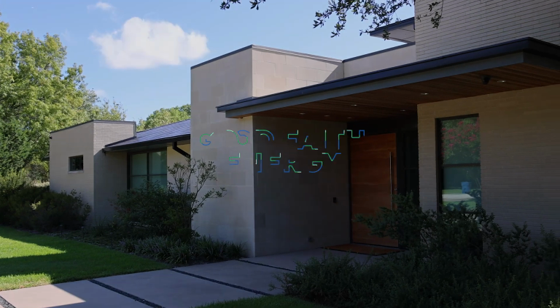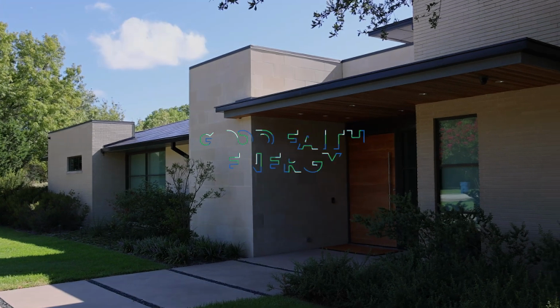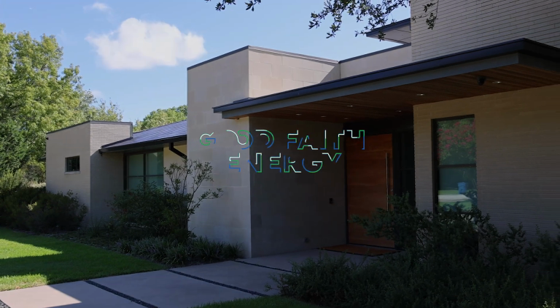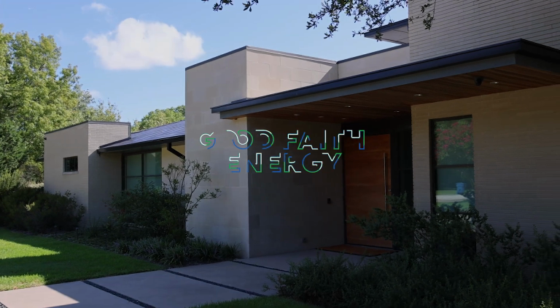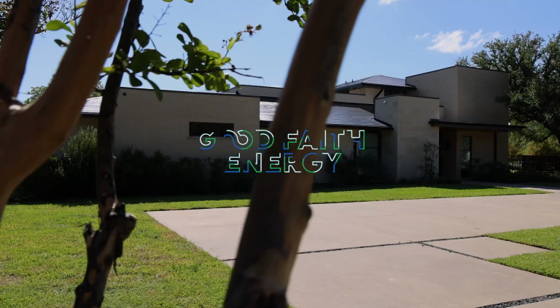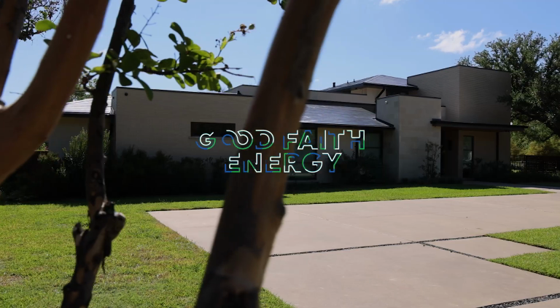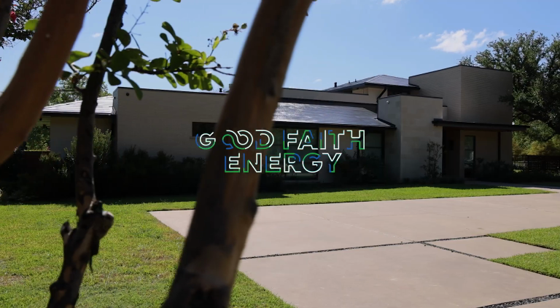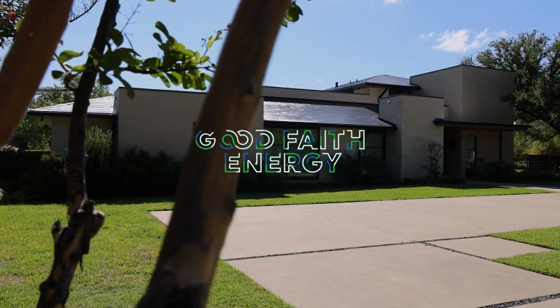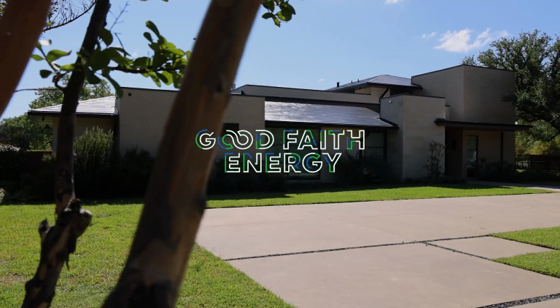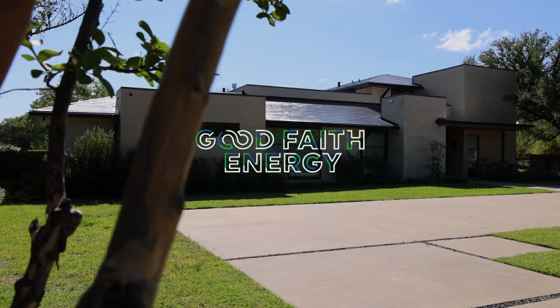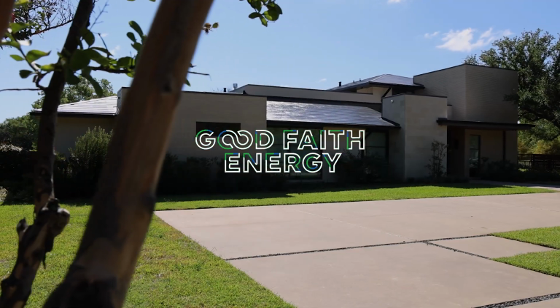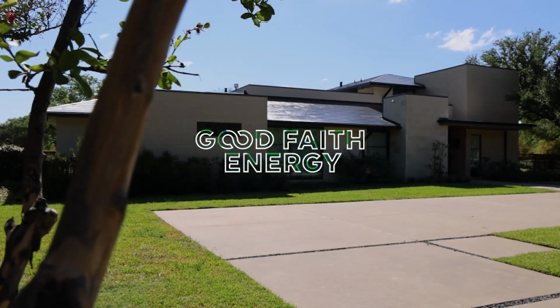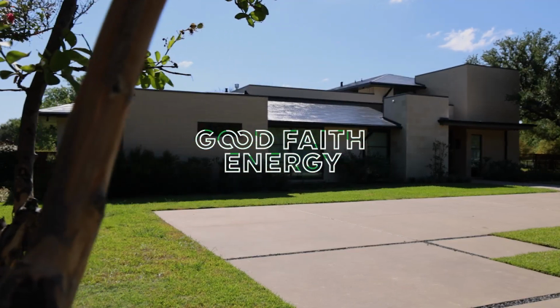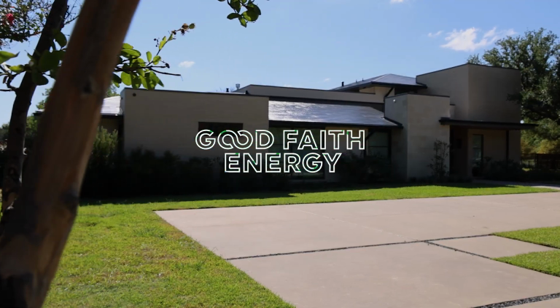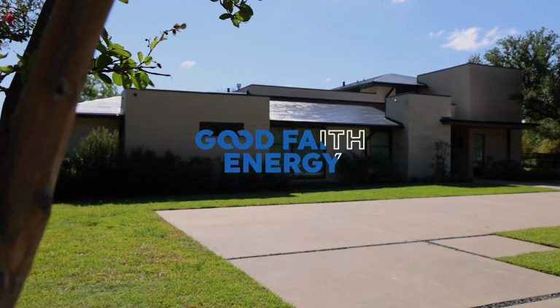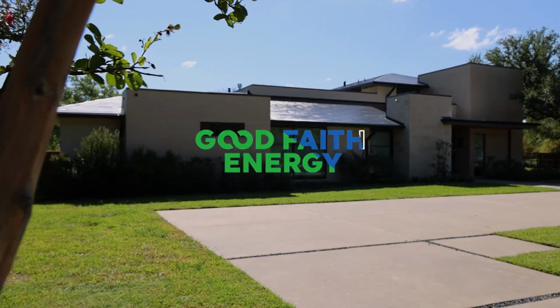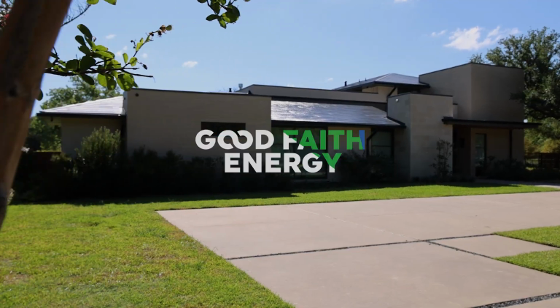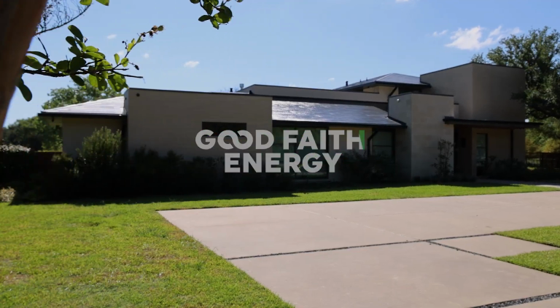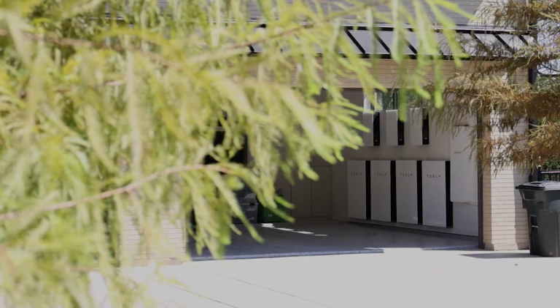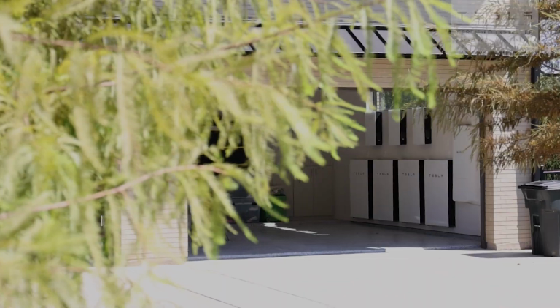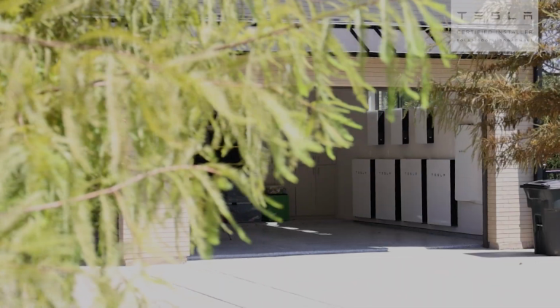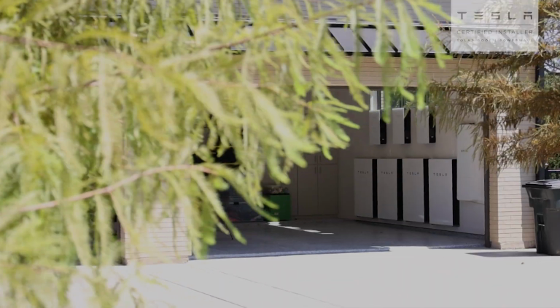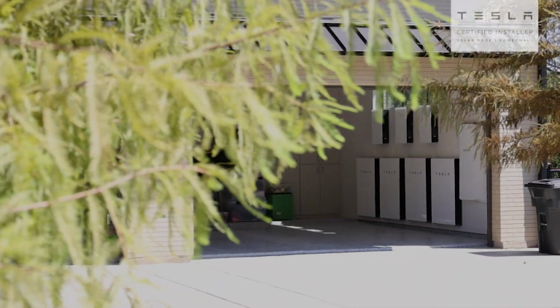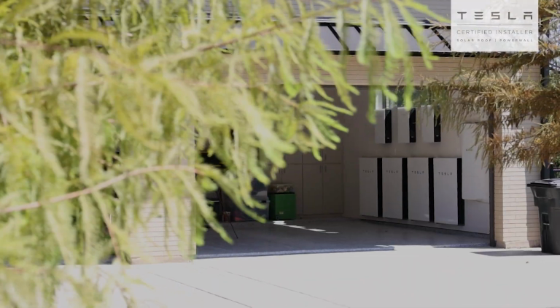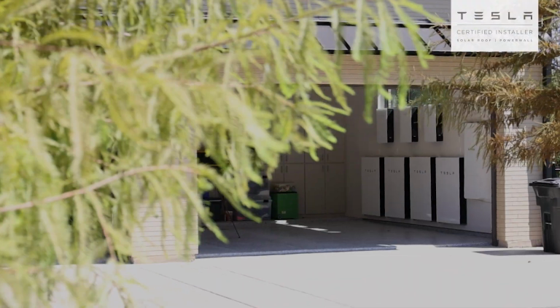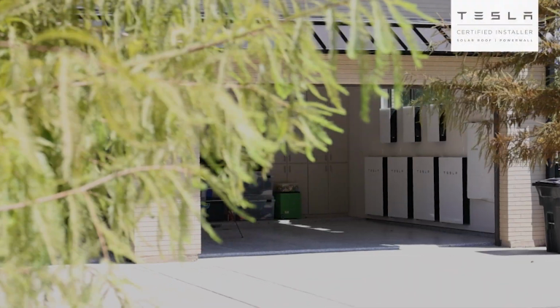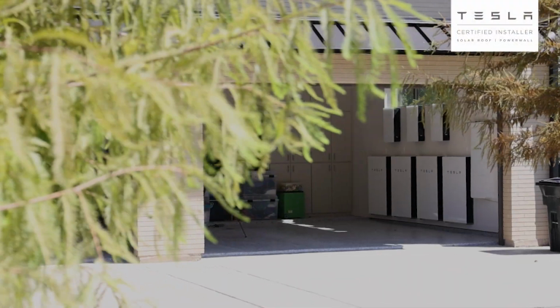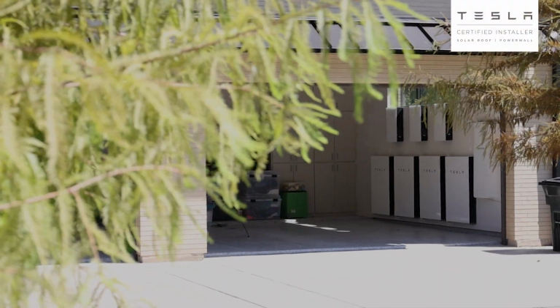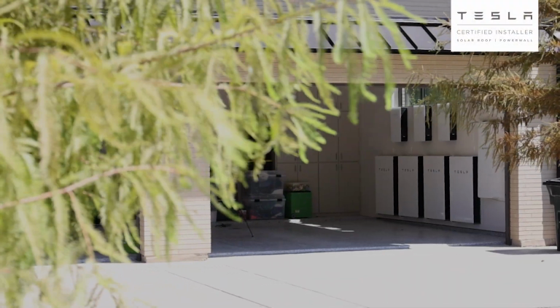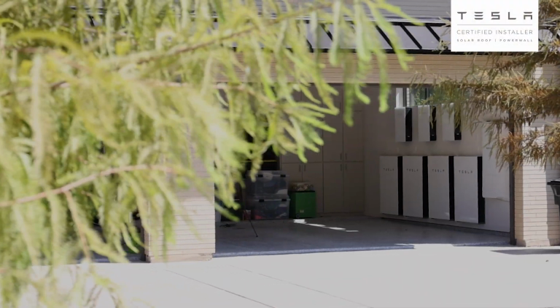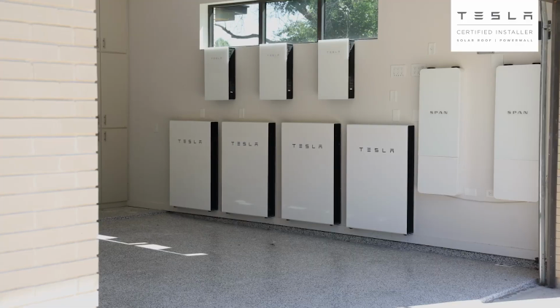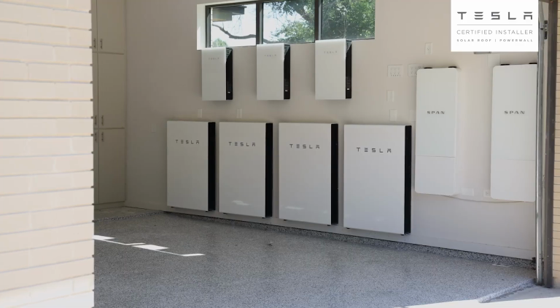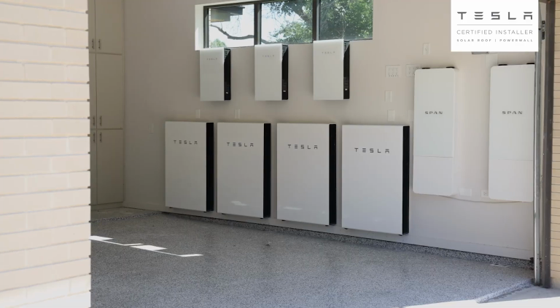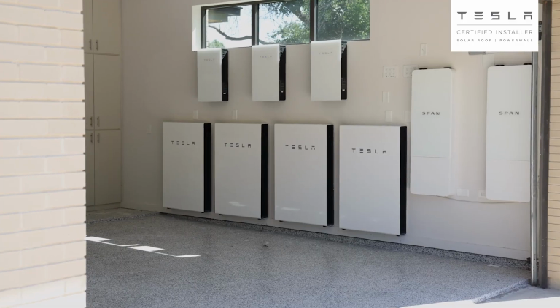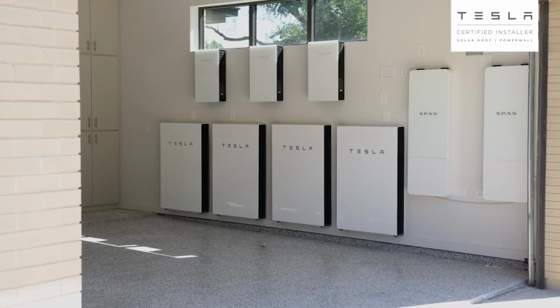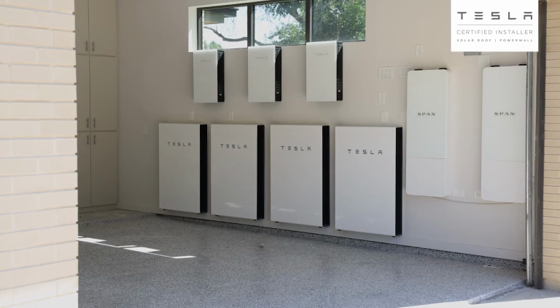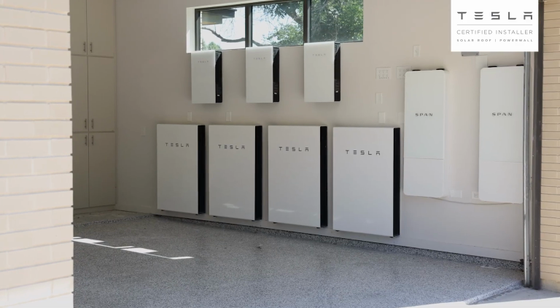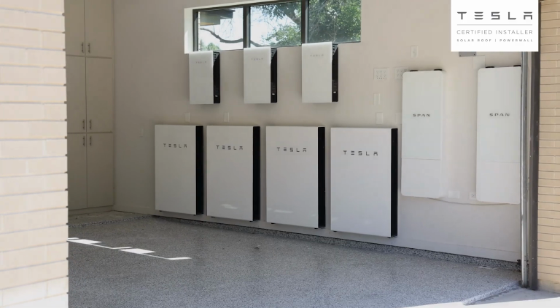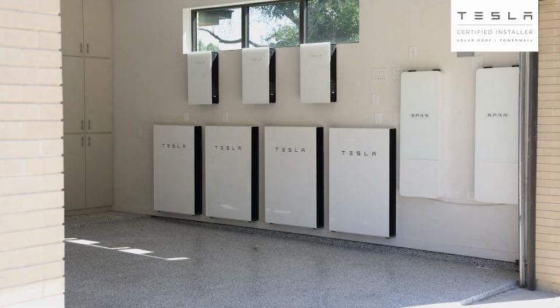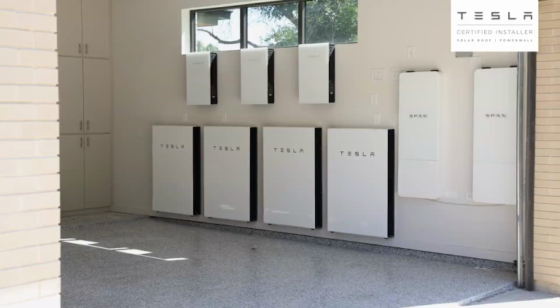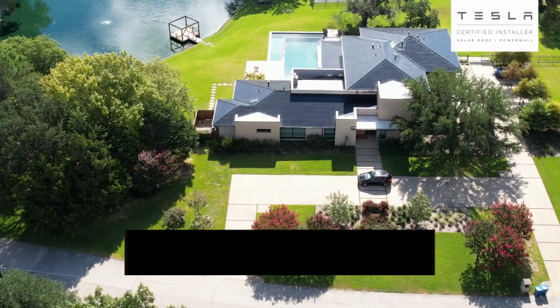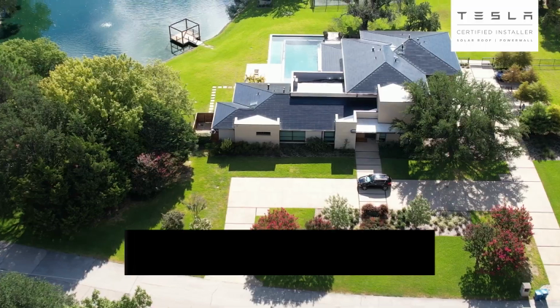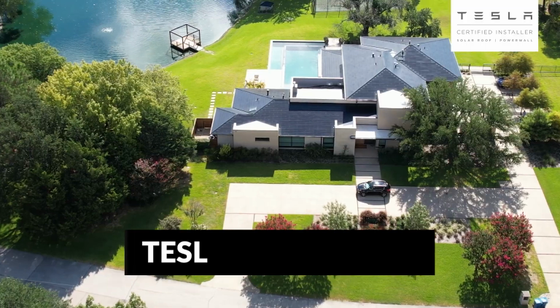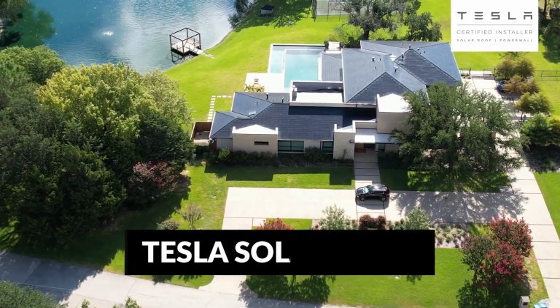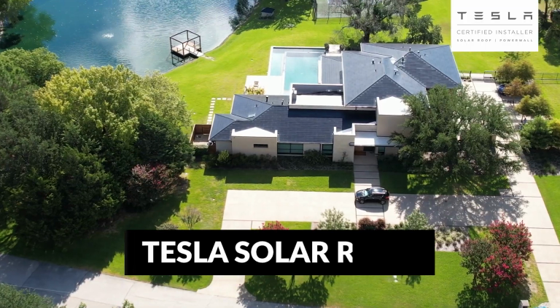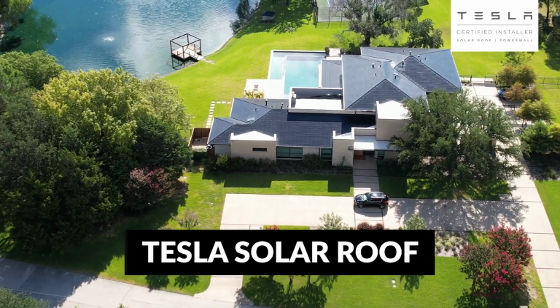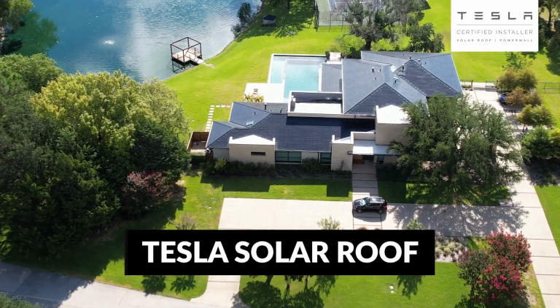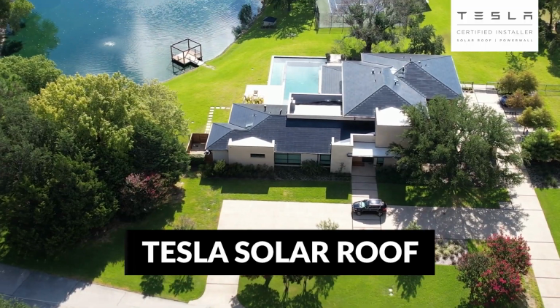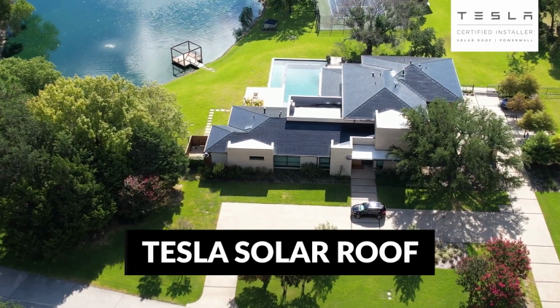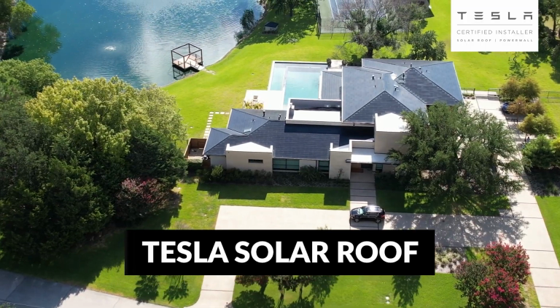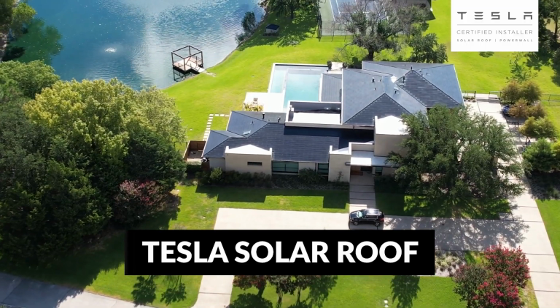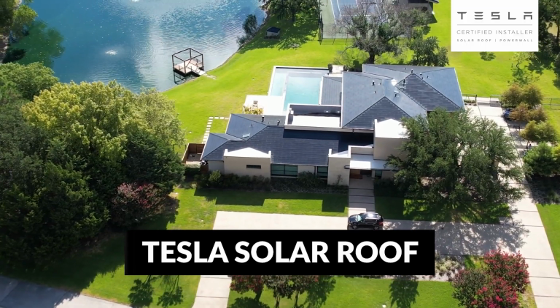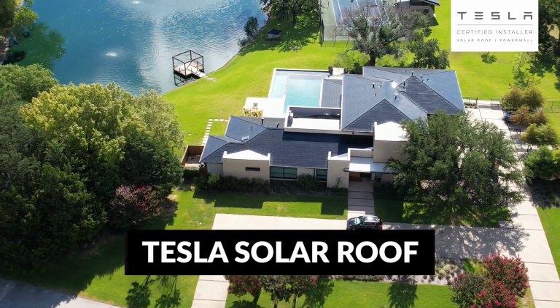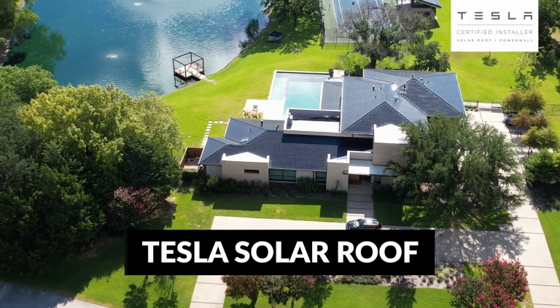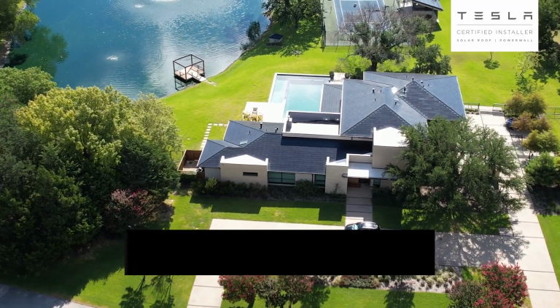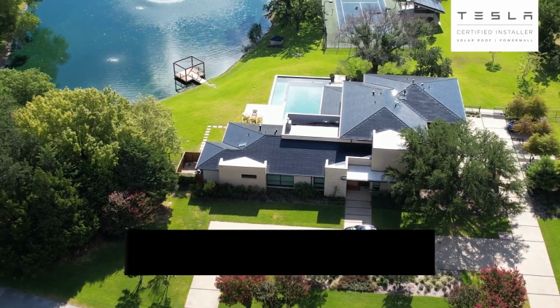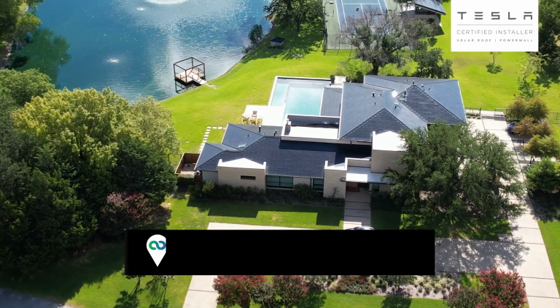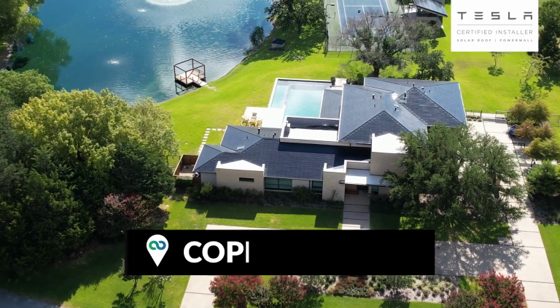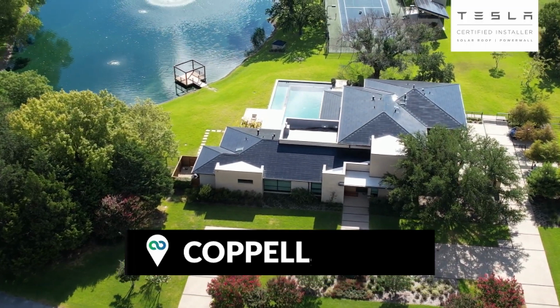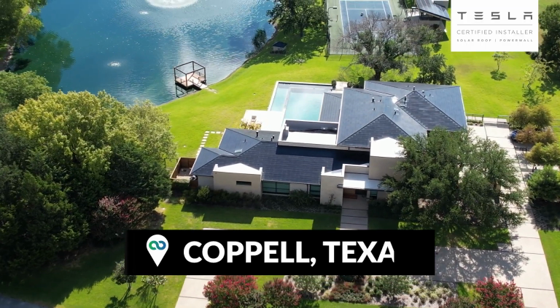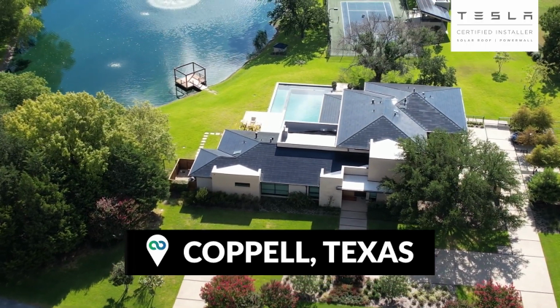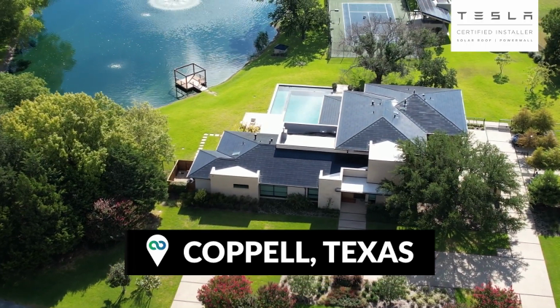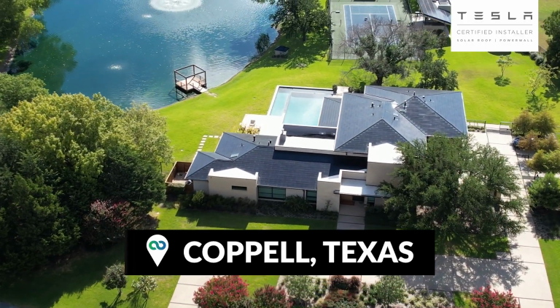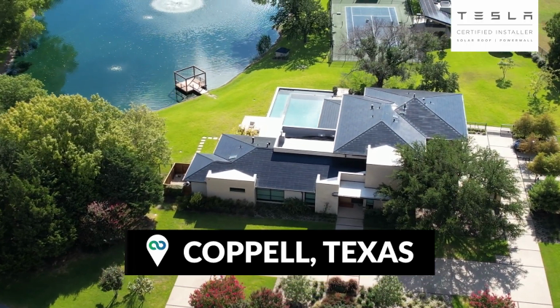Welcome back to another Good Faith Energy production. Today we're going to be talking about this insane Tesla solar roof located in Coppell, Texas.